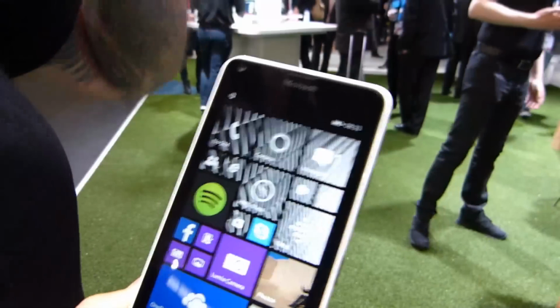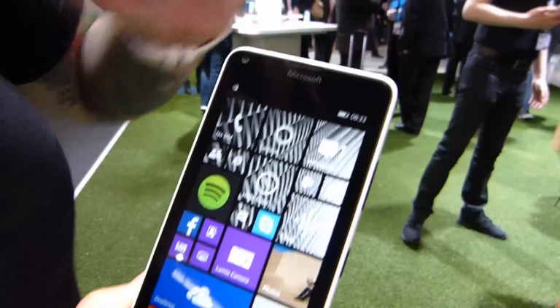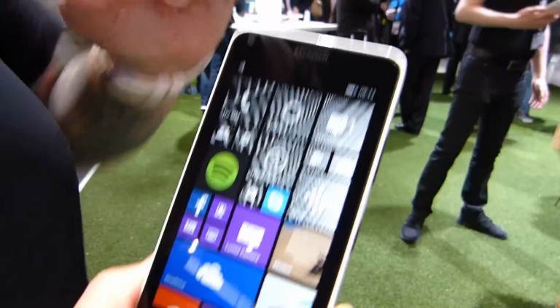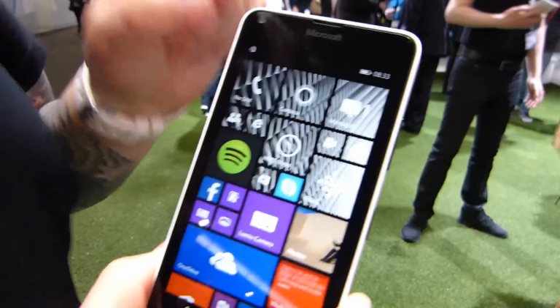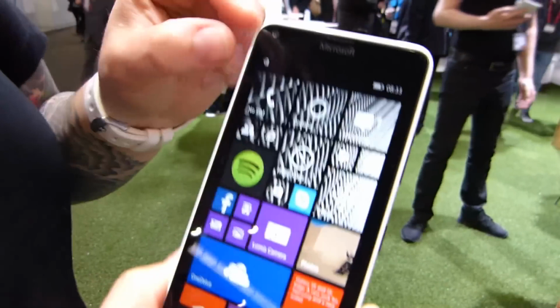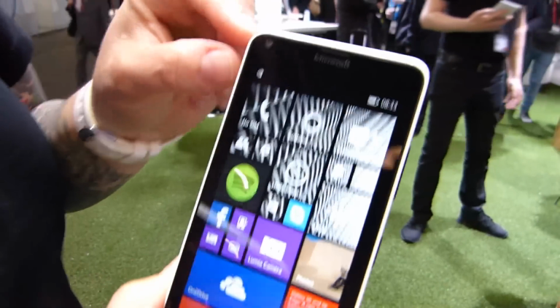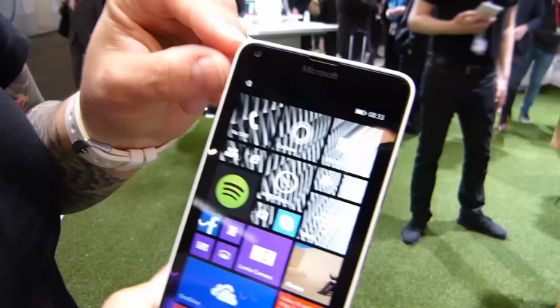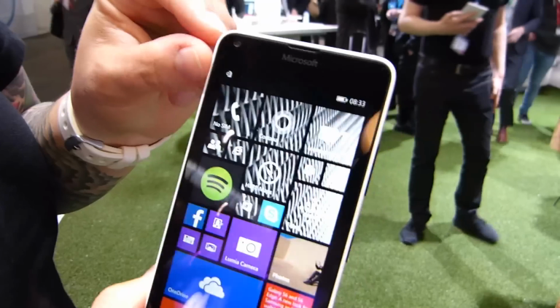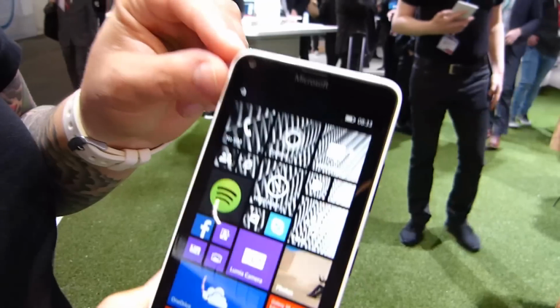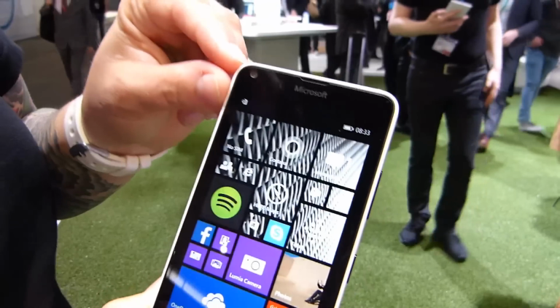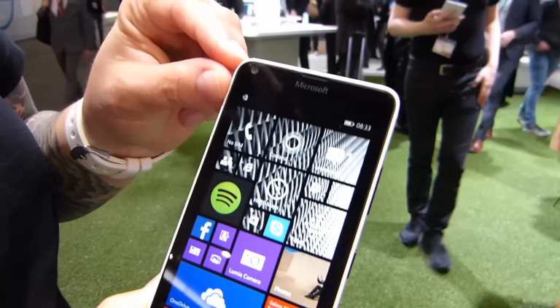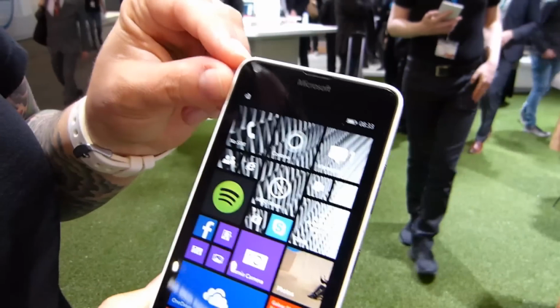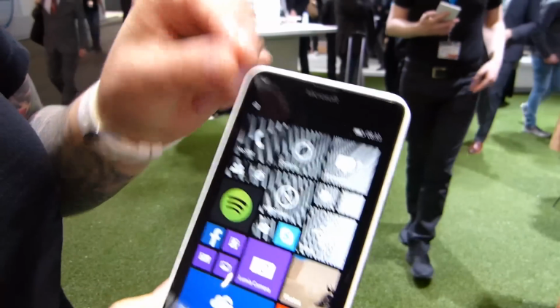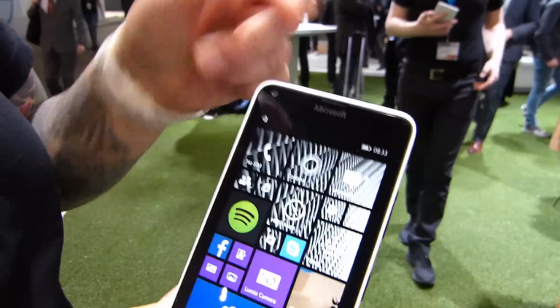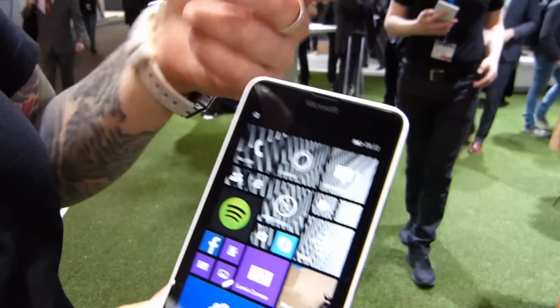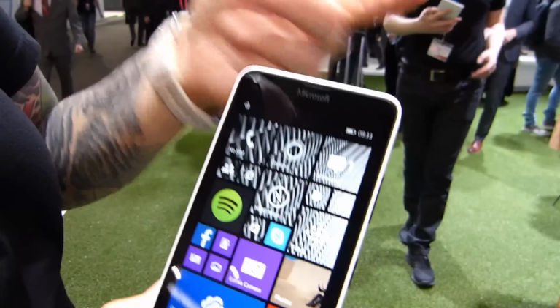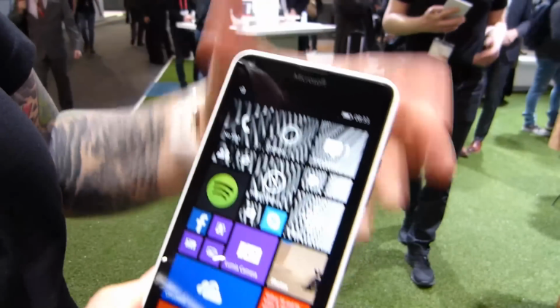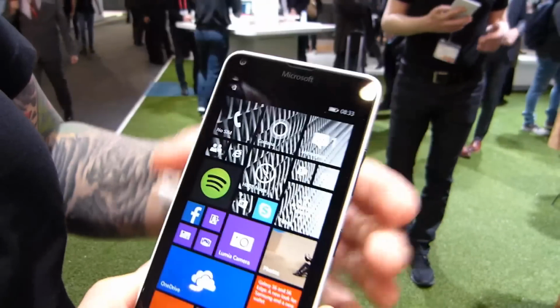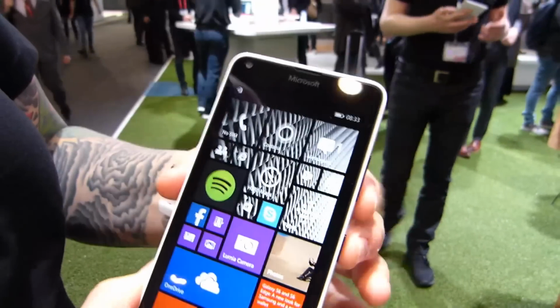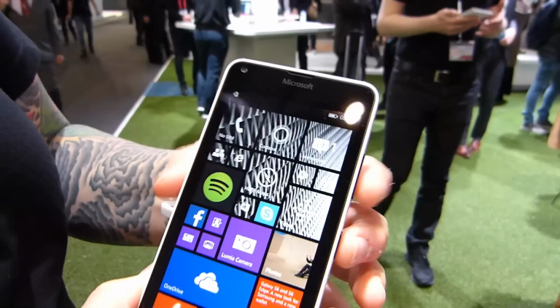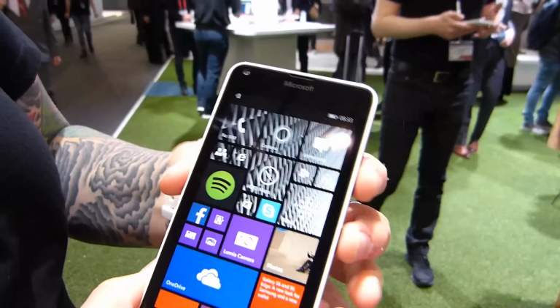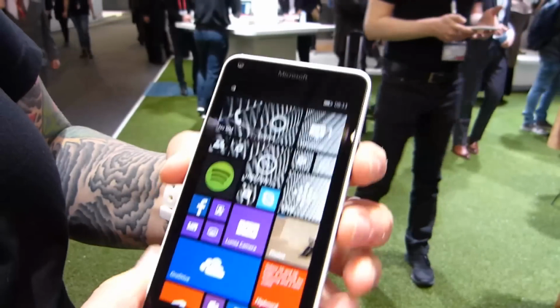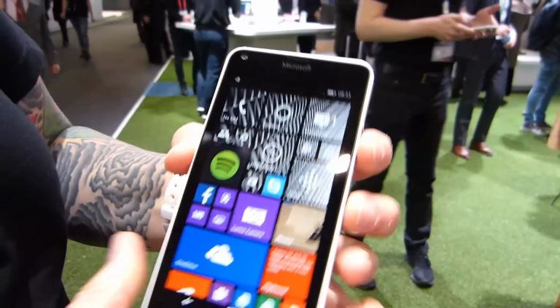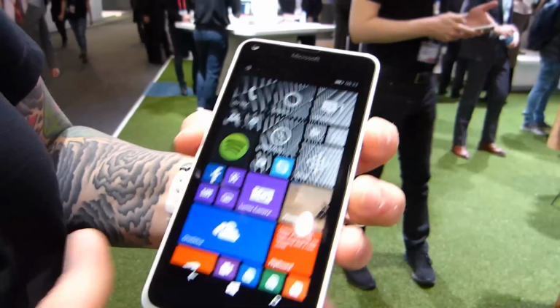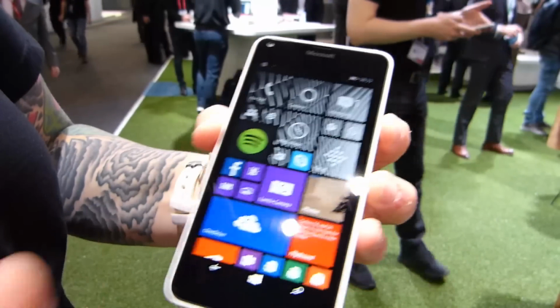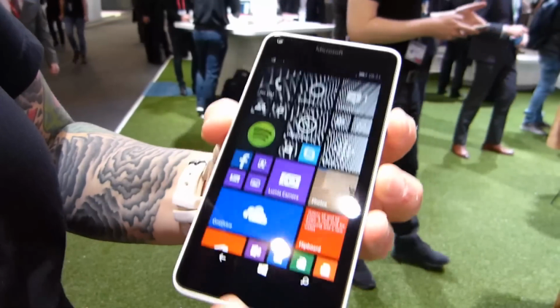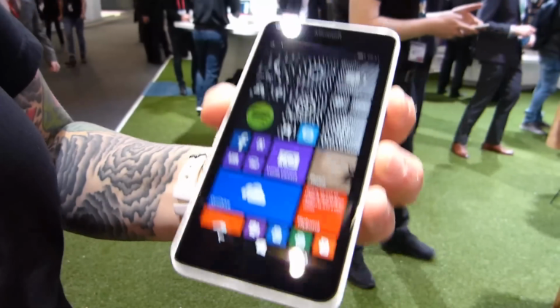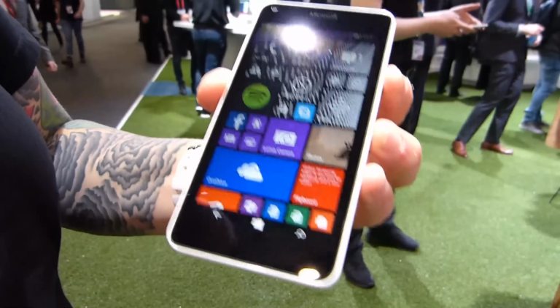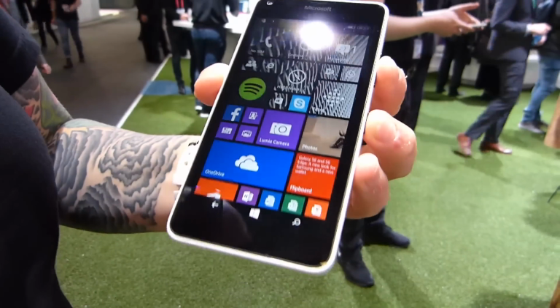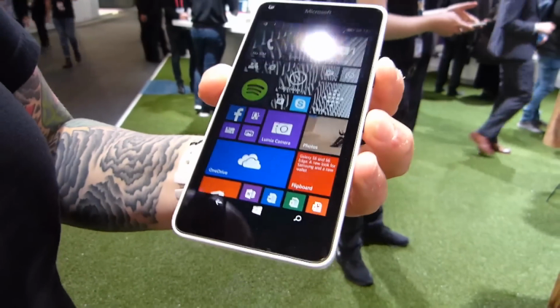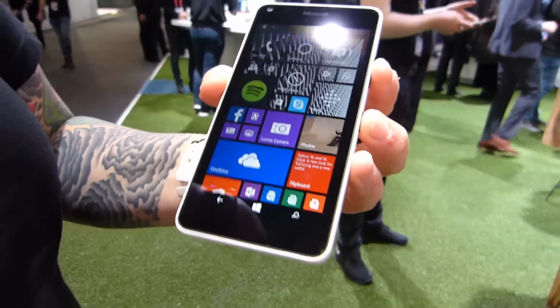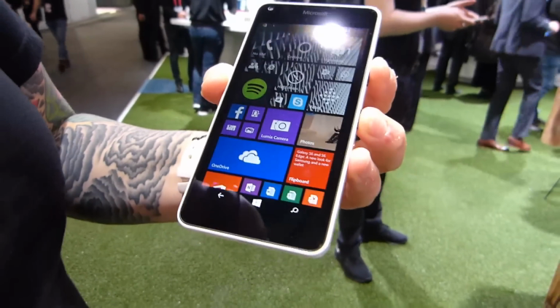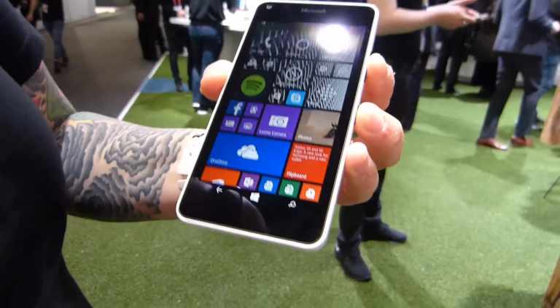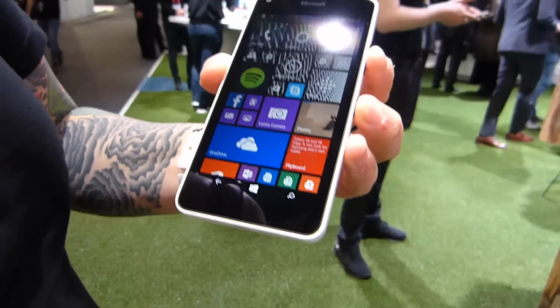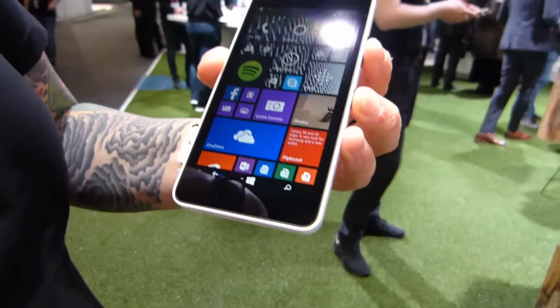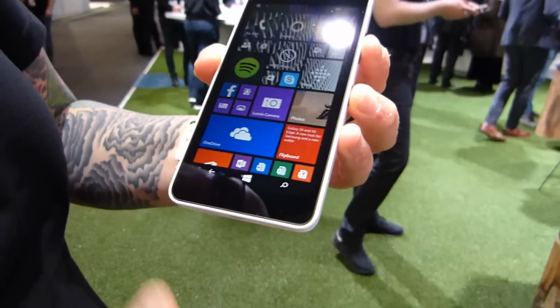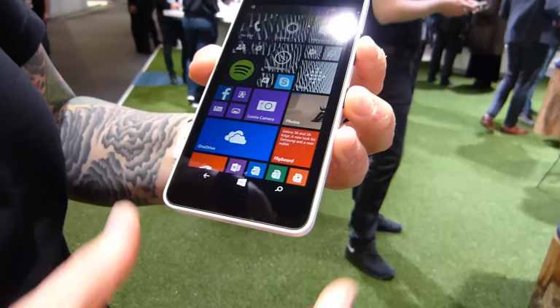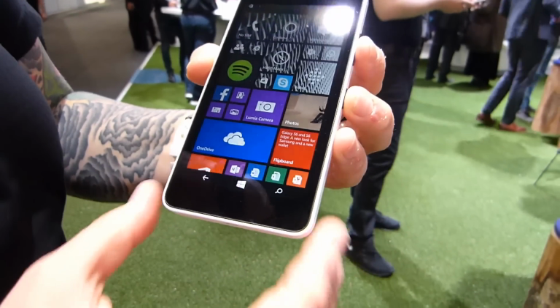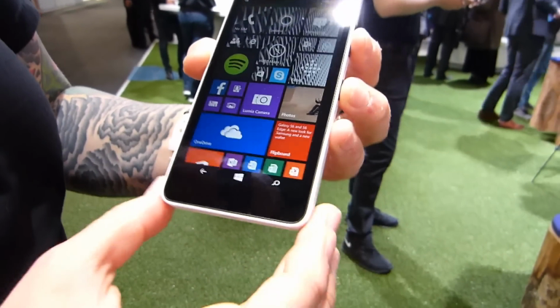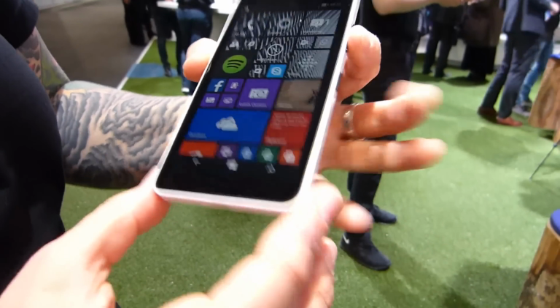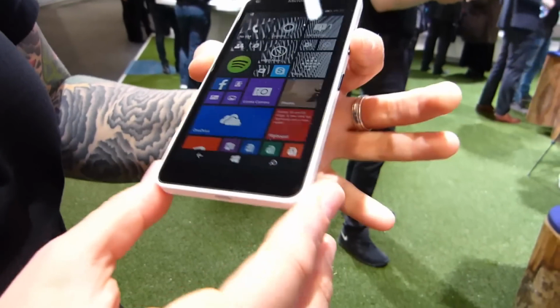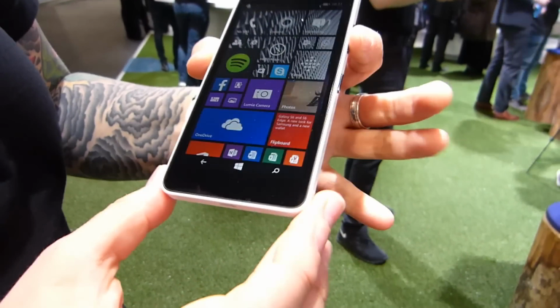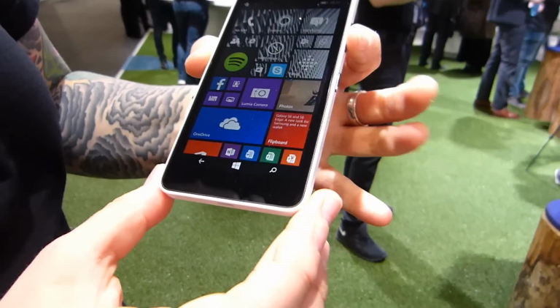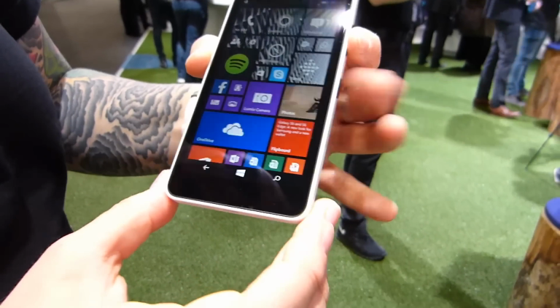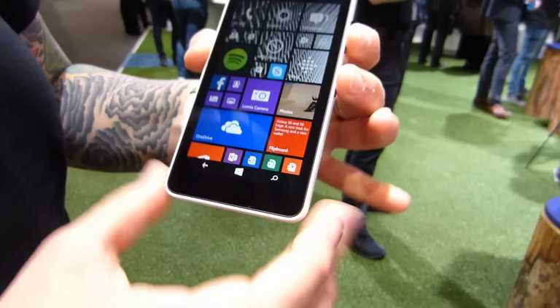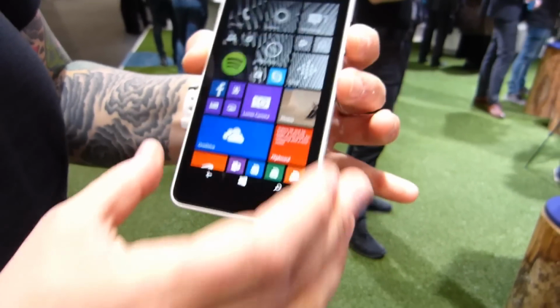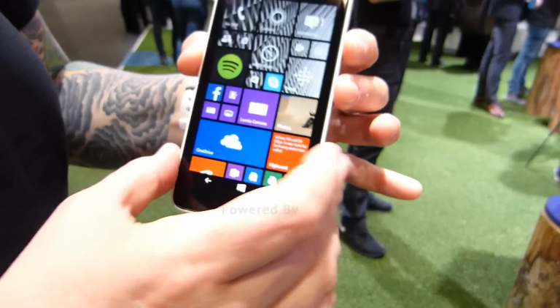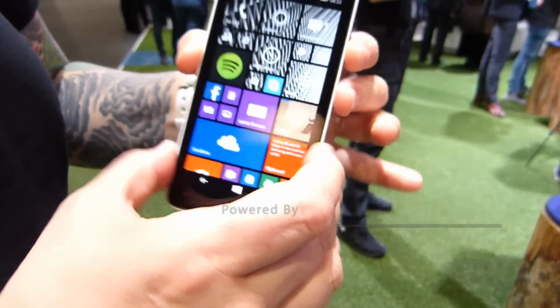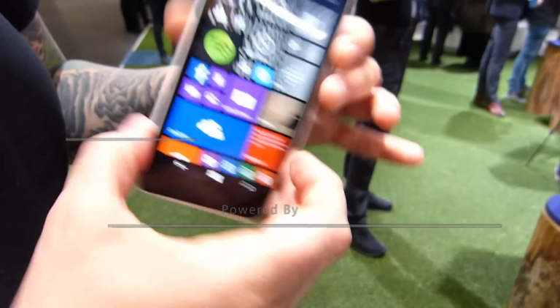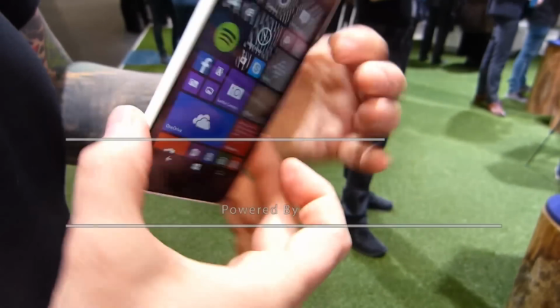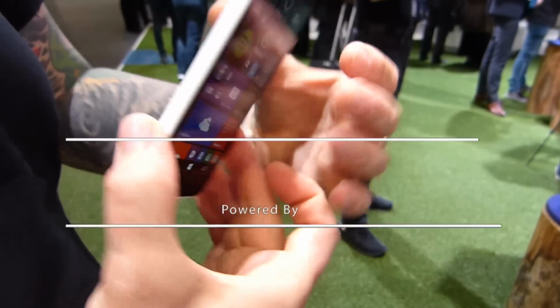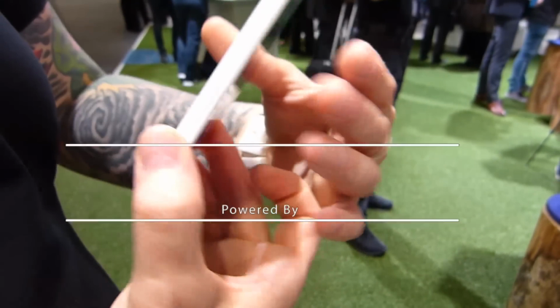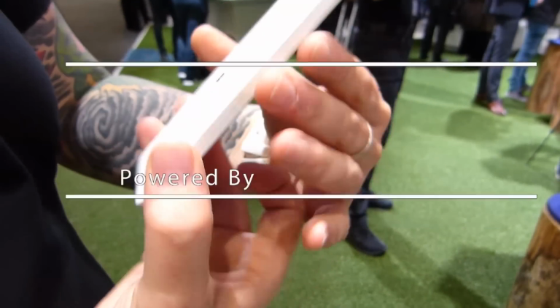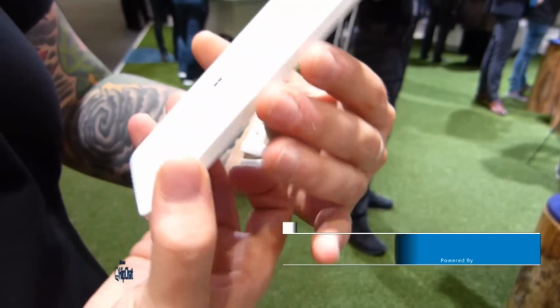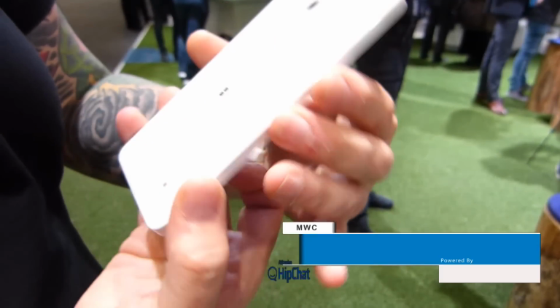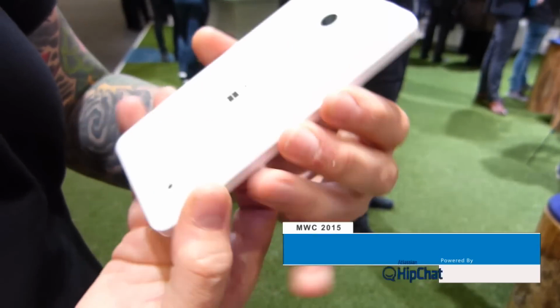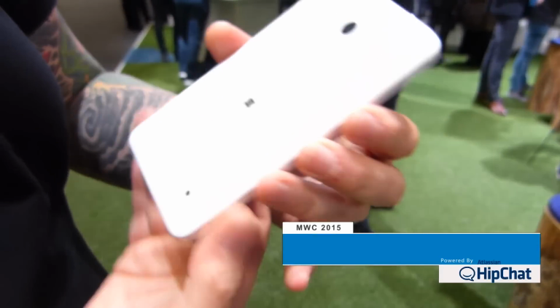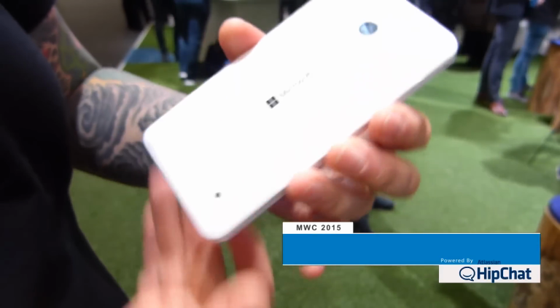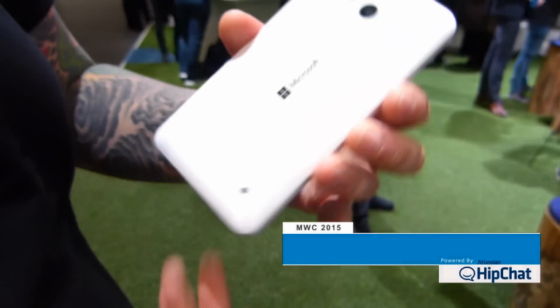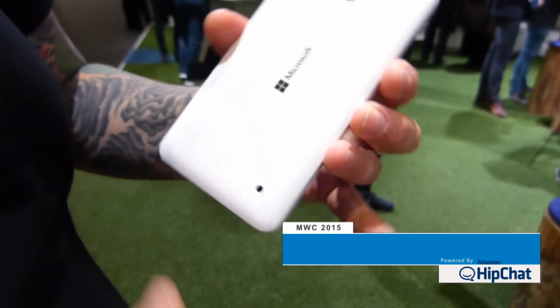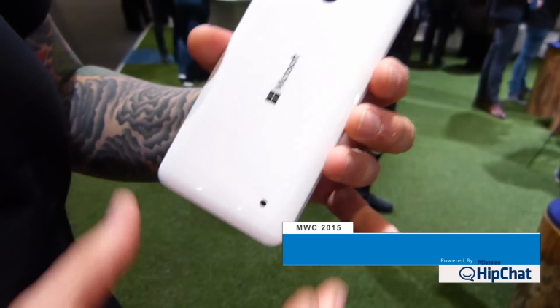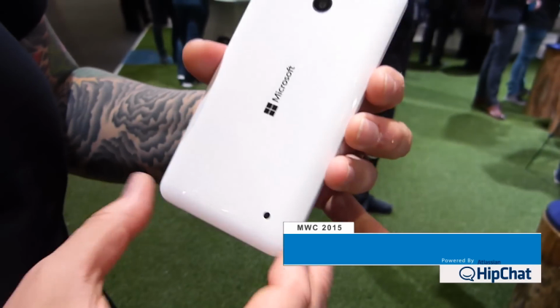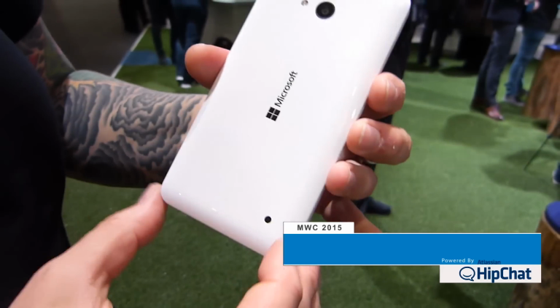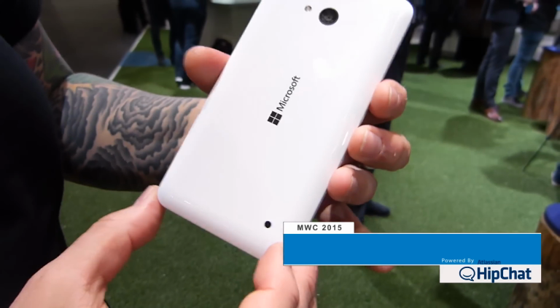The front-facing camera is 1 megapixel. You can see the Microsoft logo and software buttons here on the screen. I'll flip it over so you can have a look at the back.